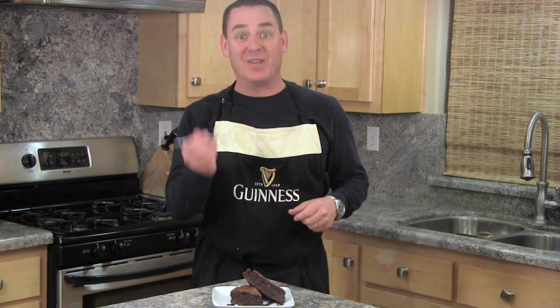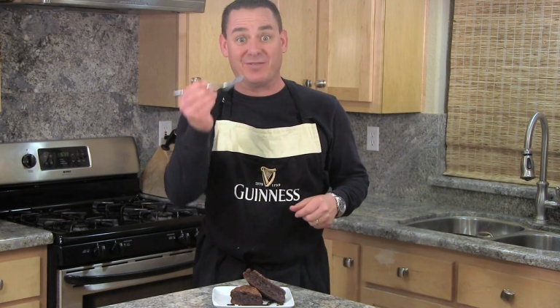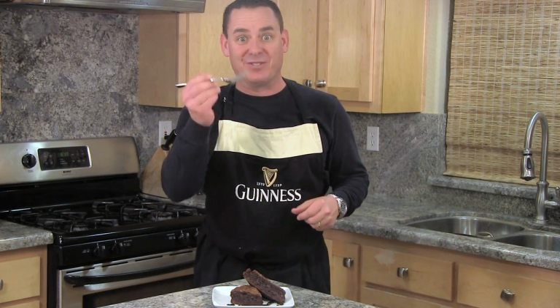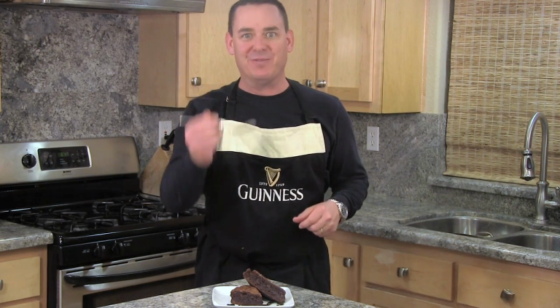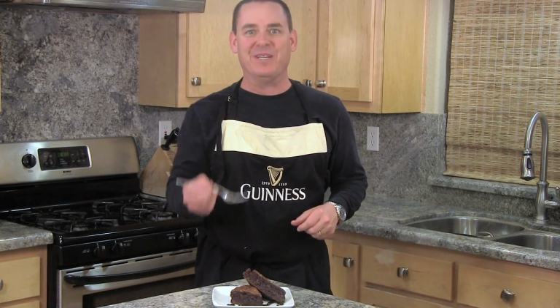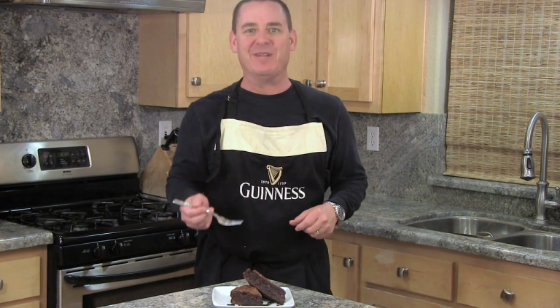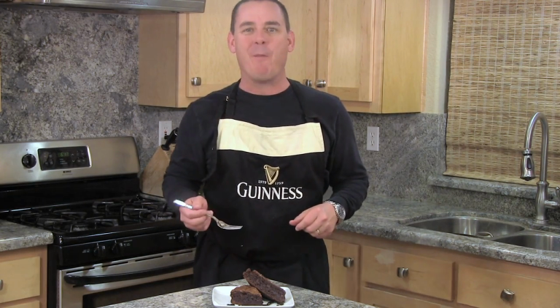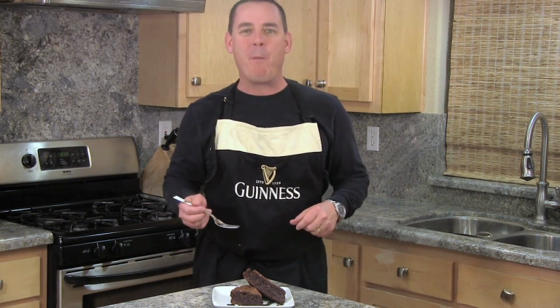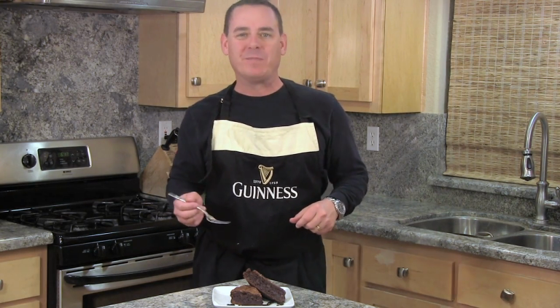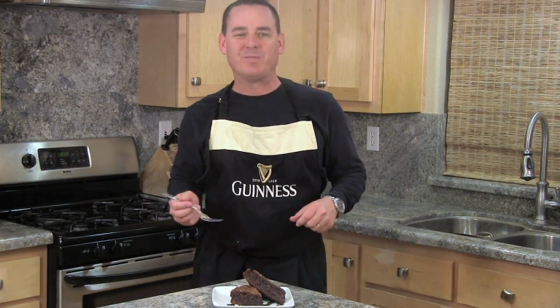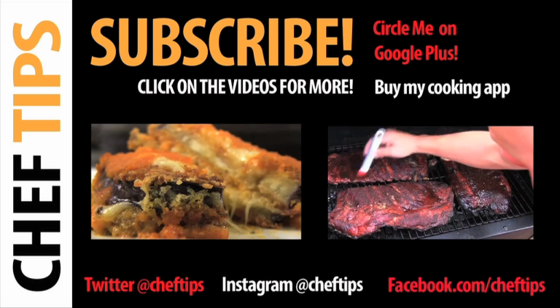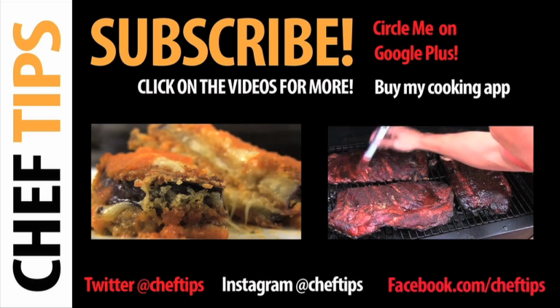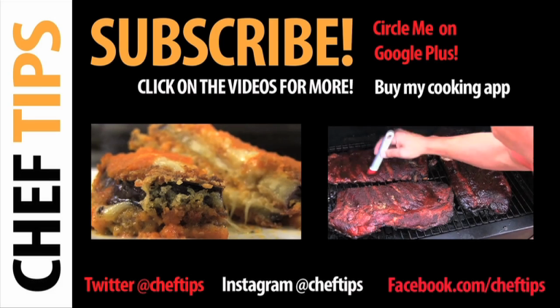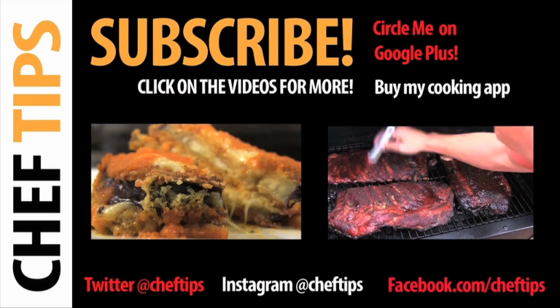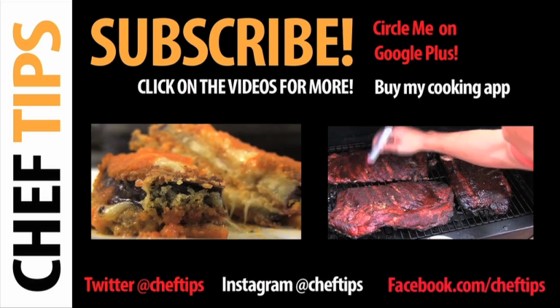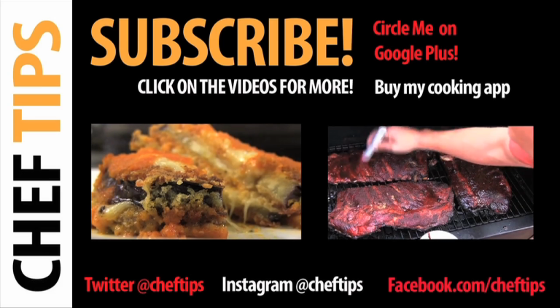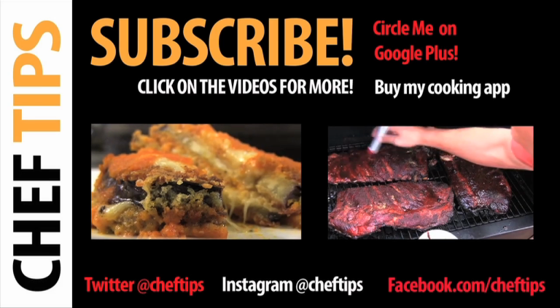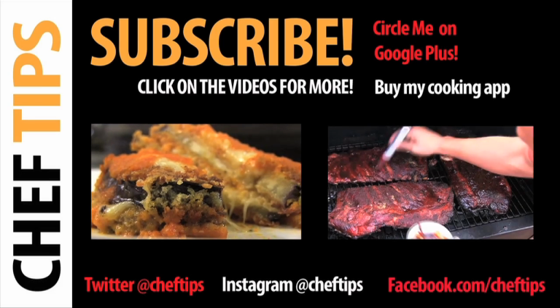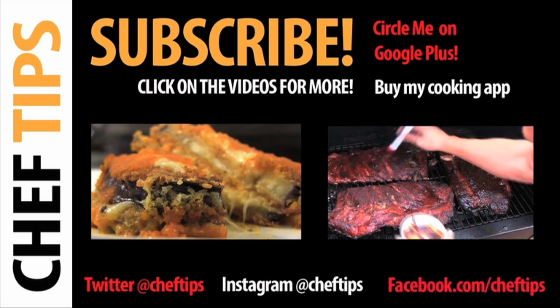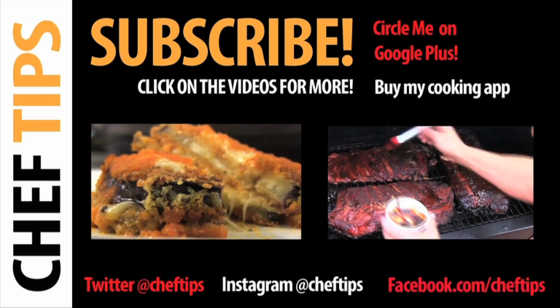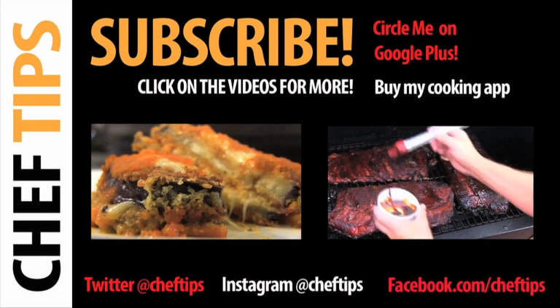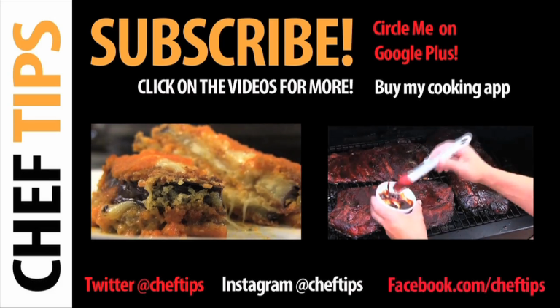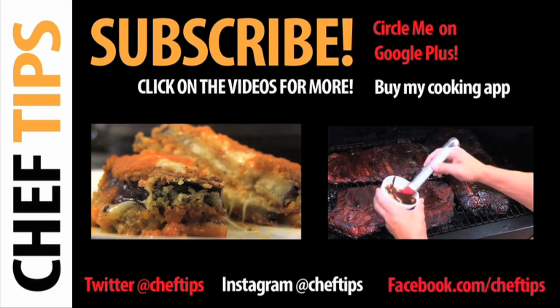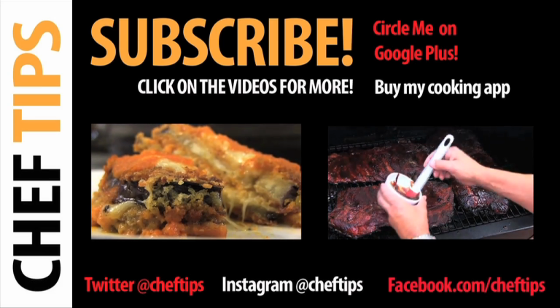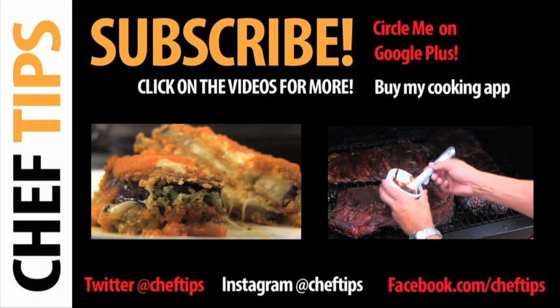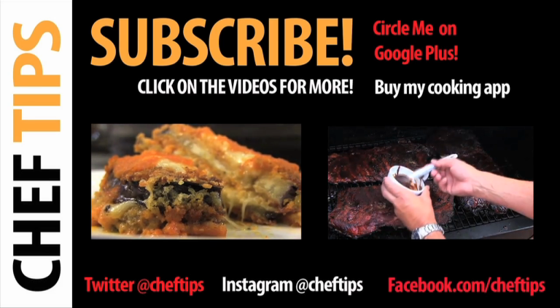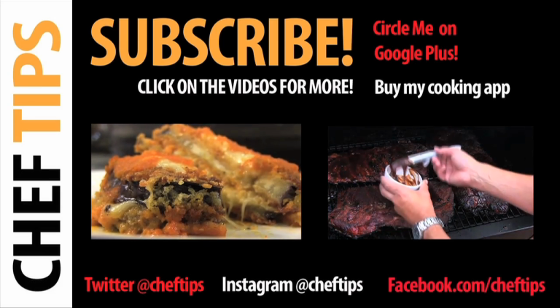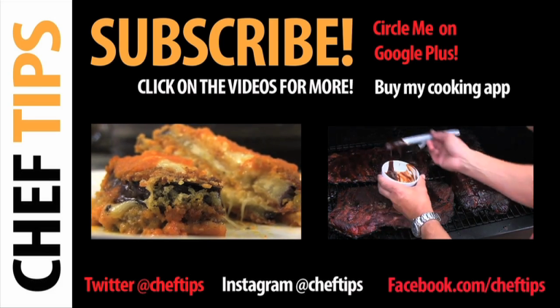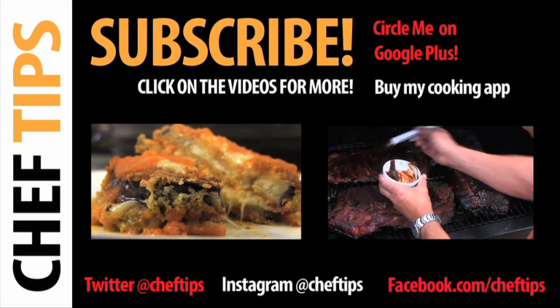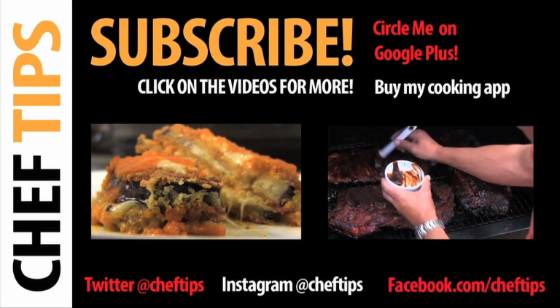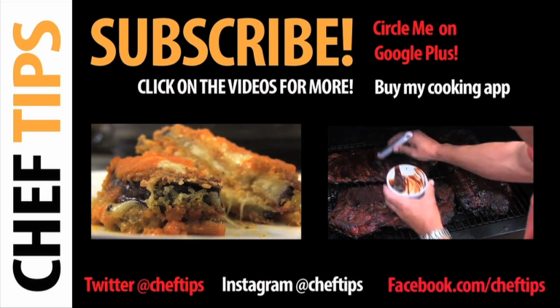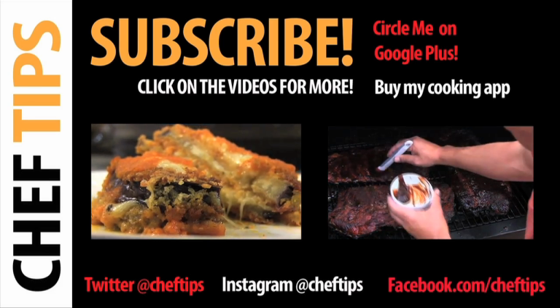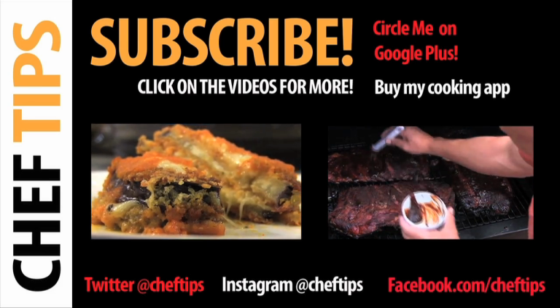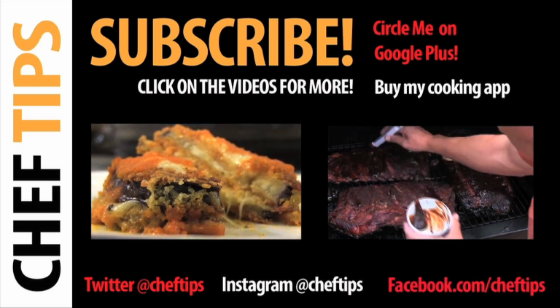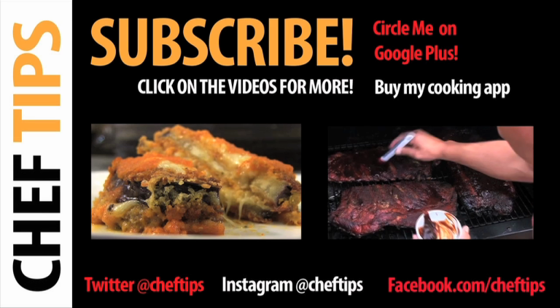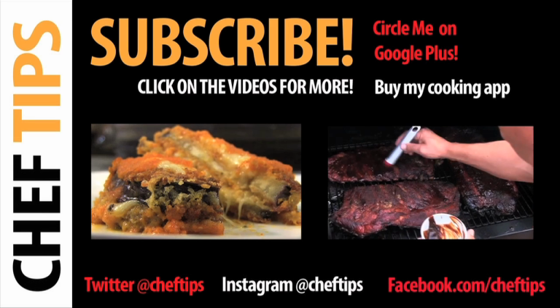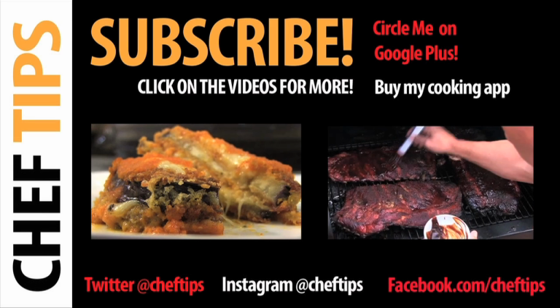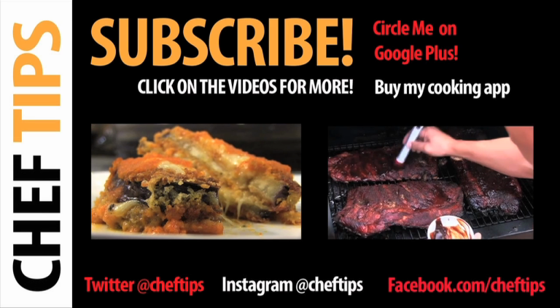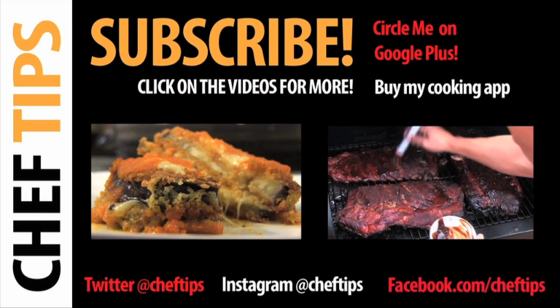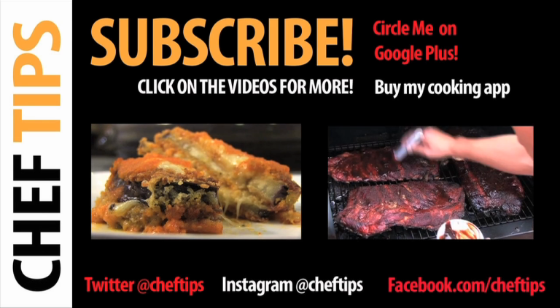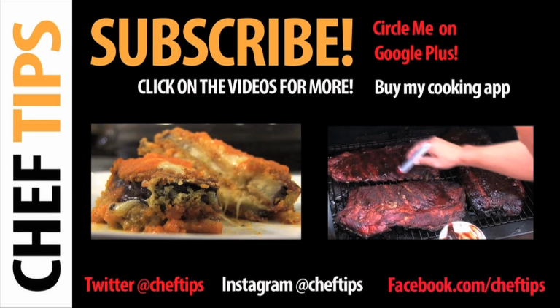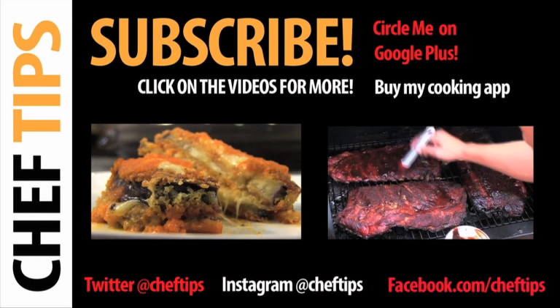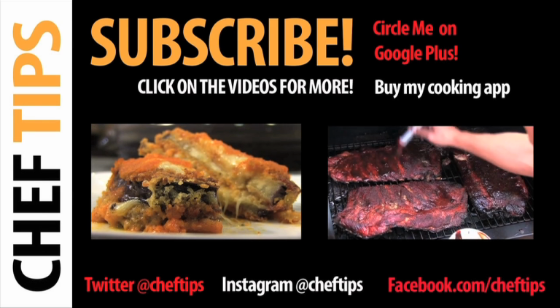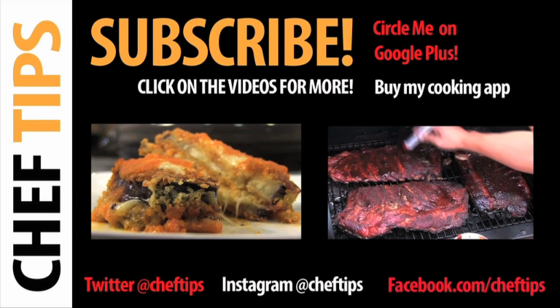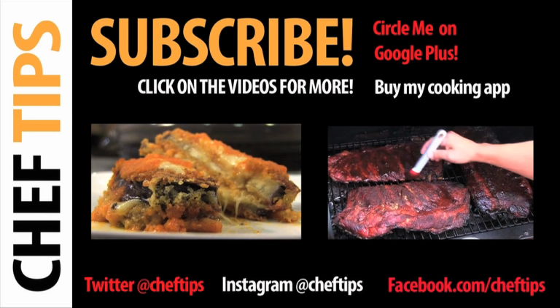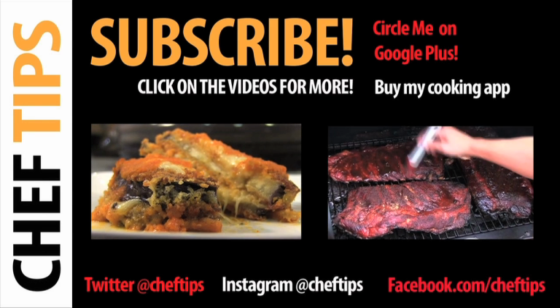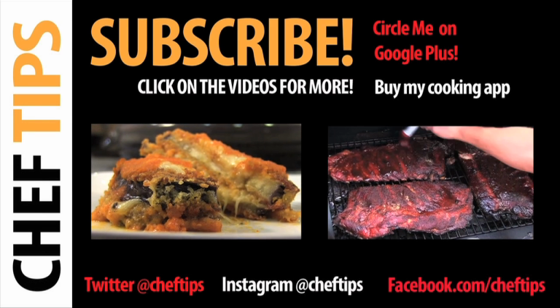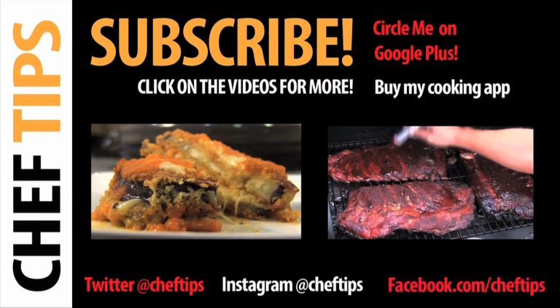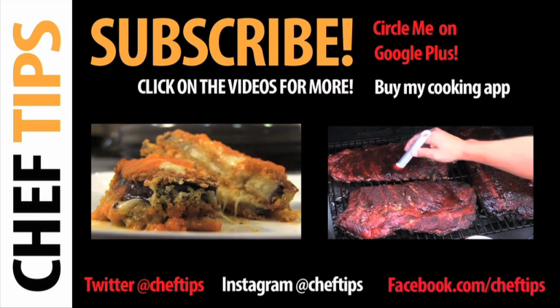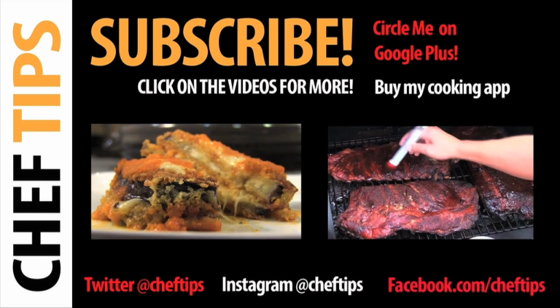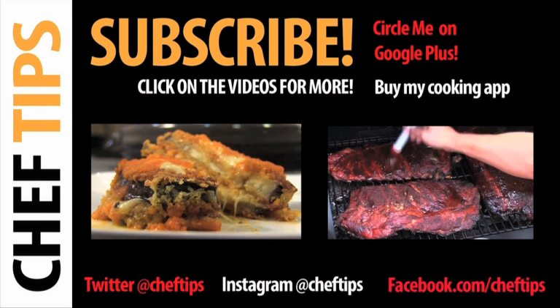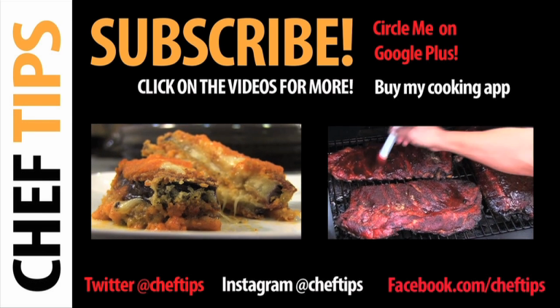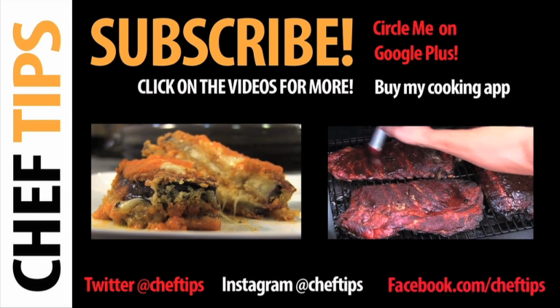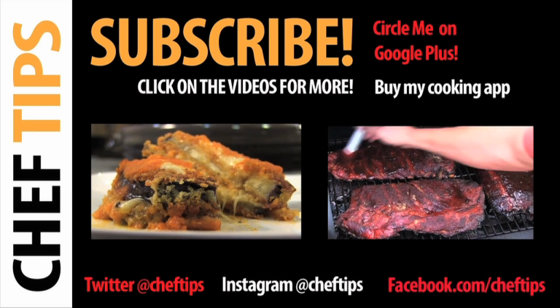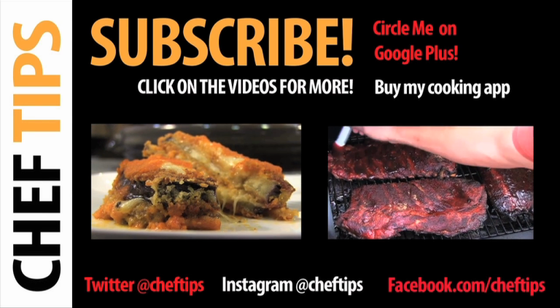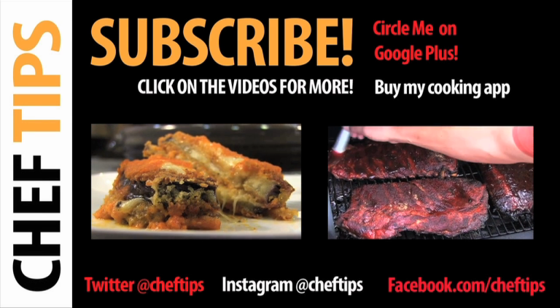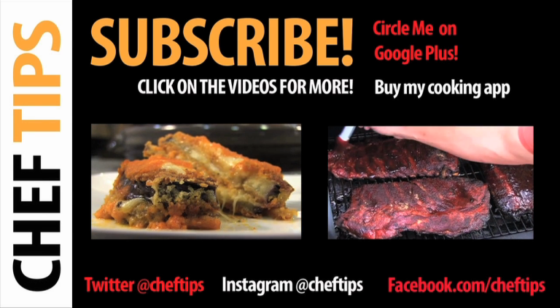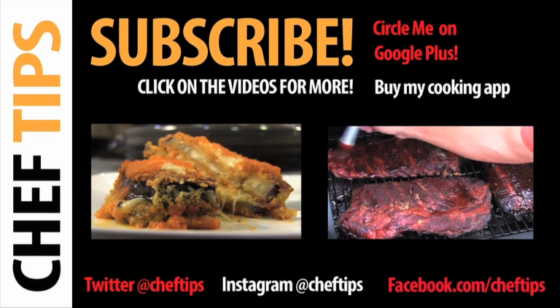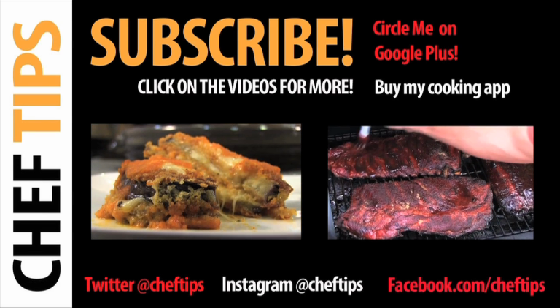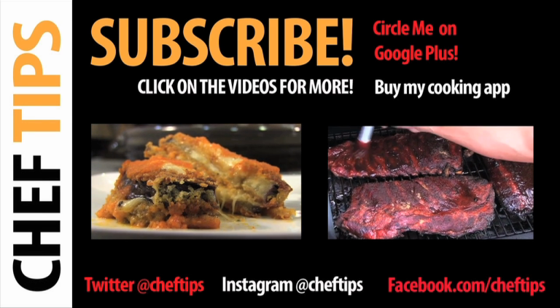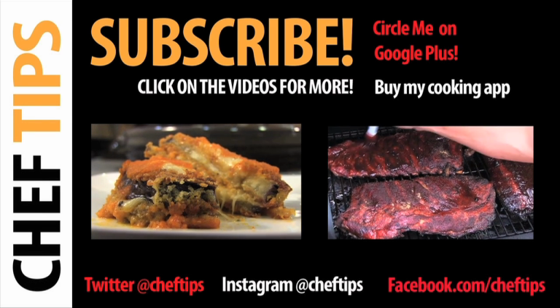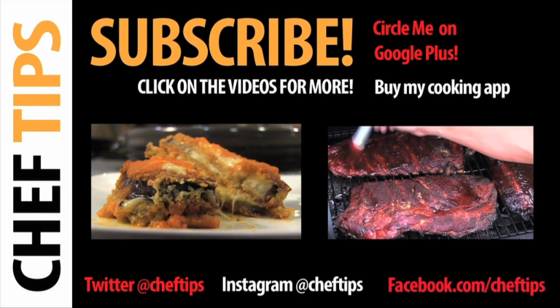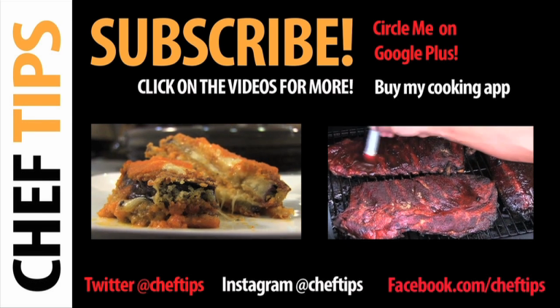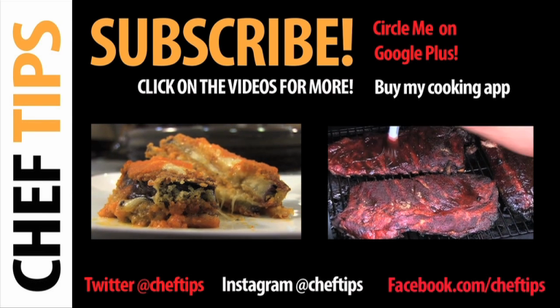Thanks for tubing in. For more simple and delicious recipes, click on these links. And please don't forget to like, share, and subscribe.